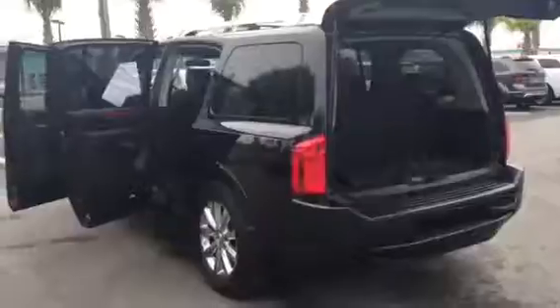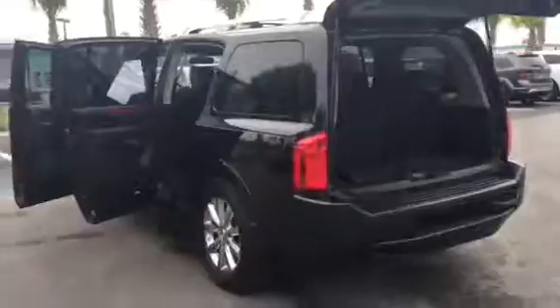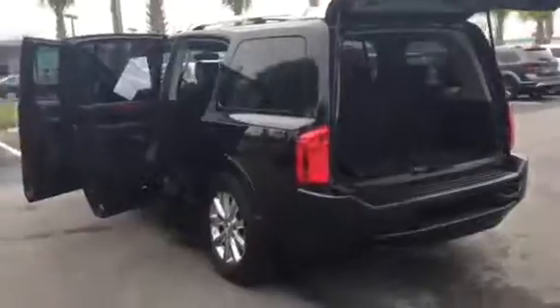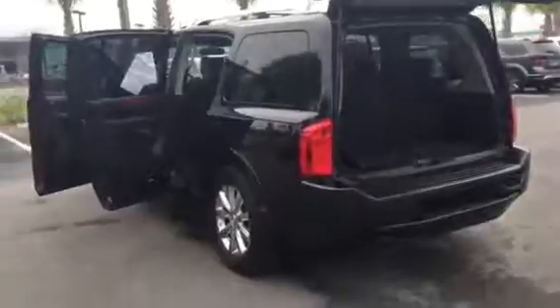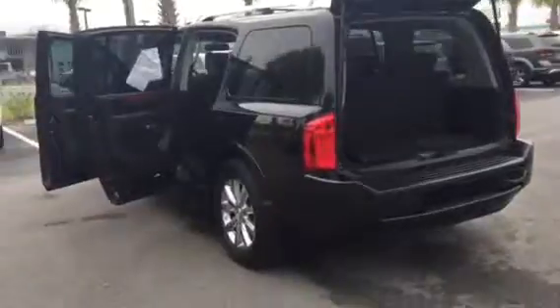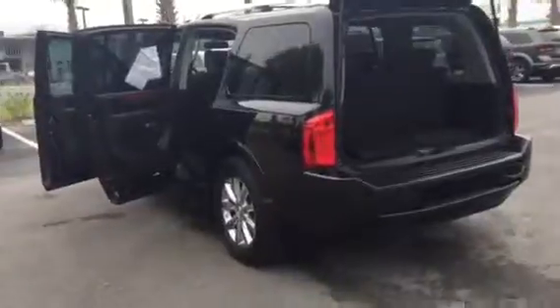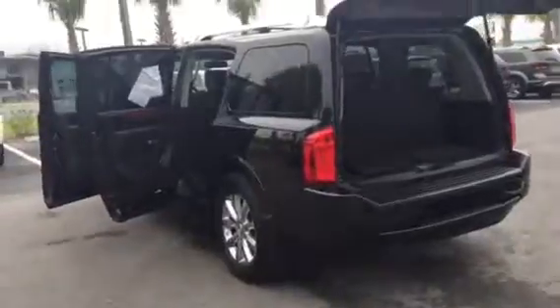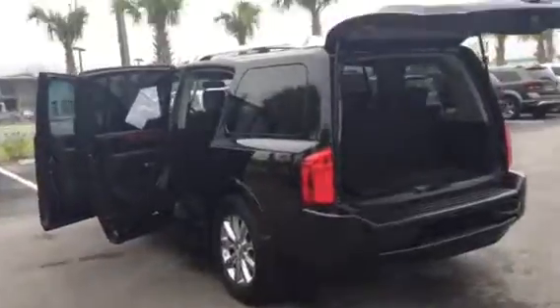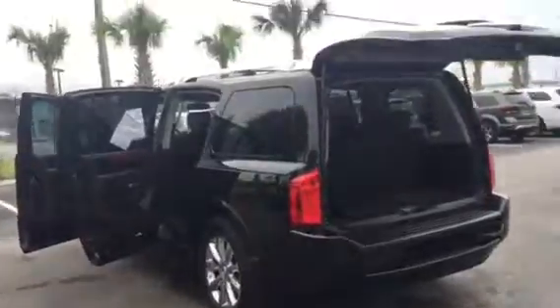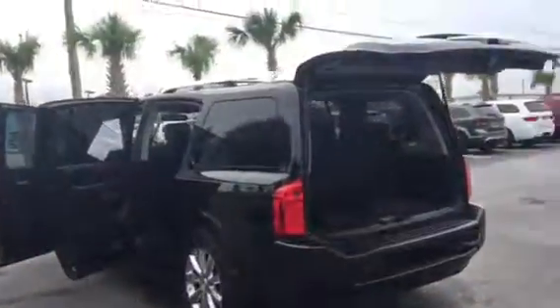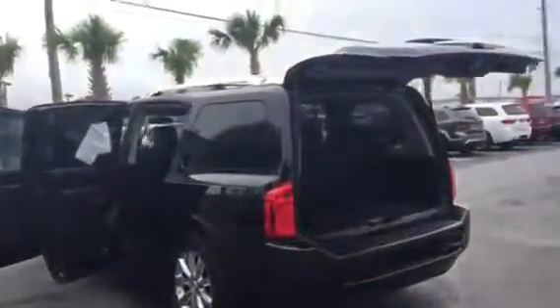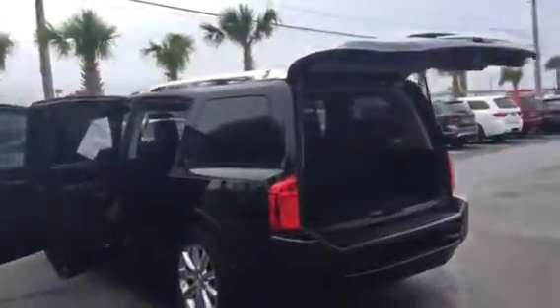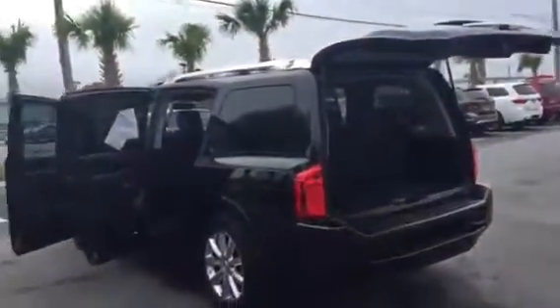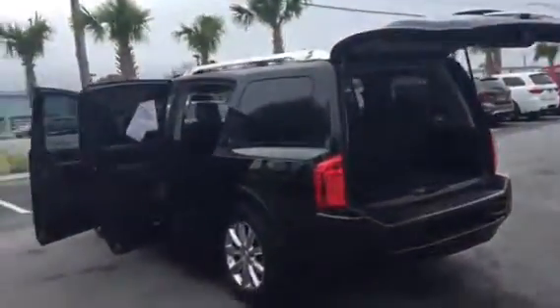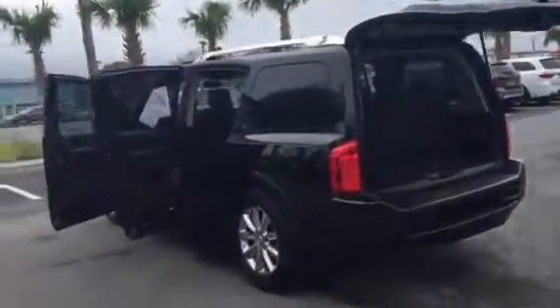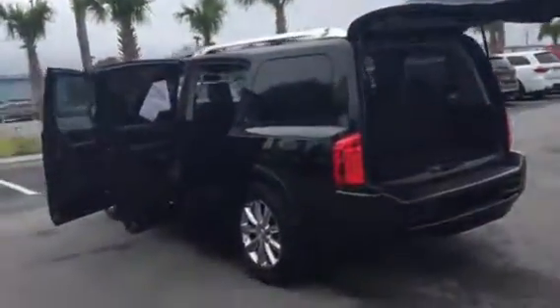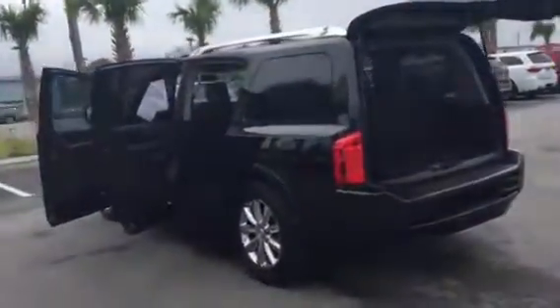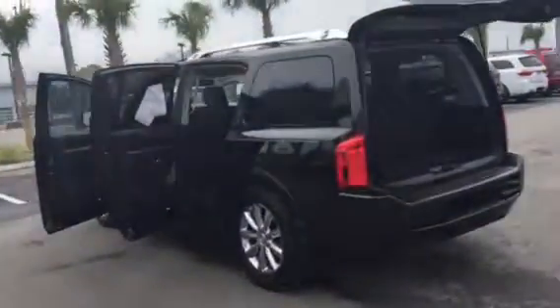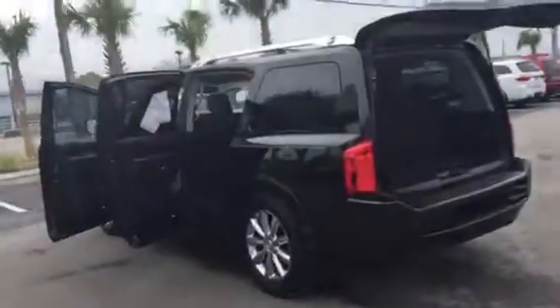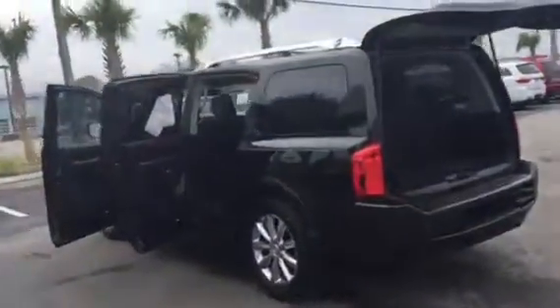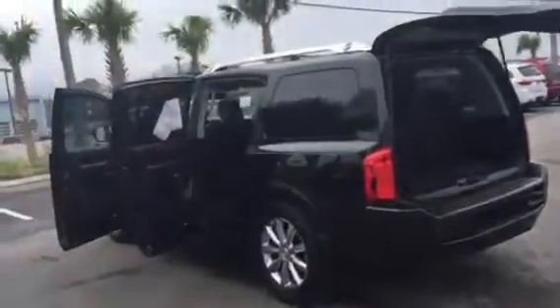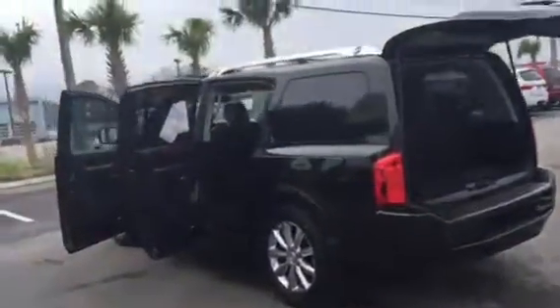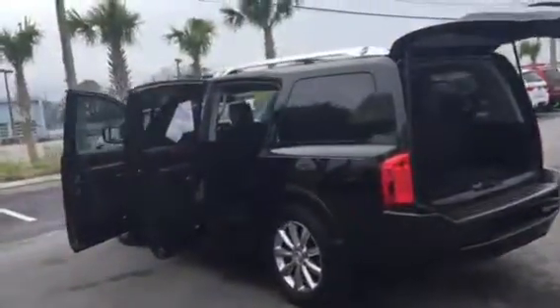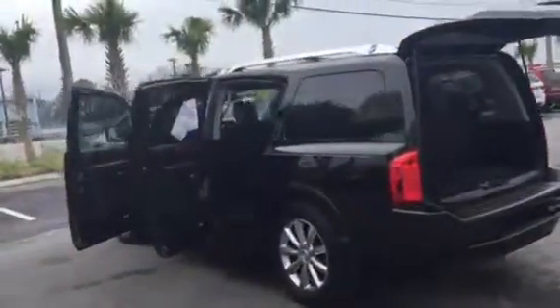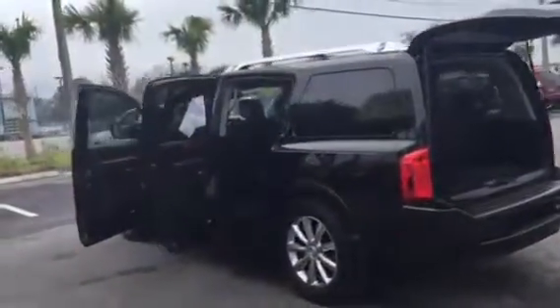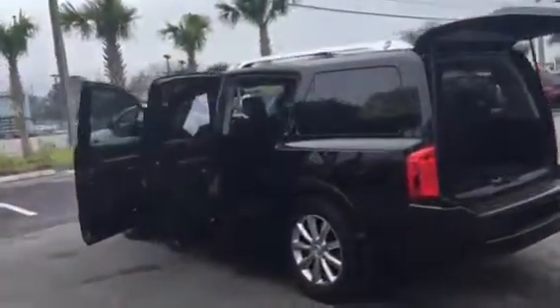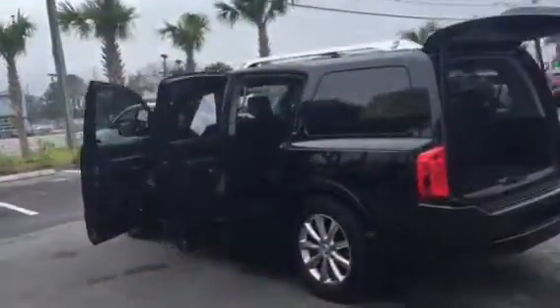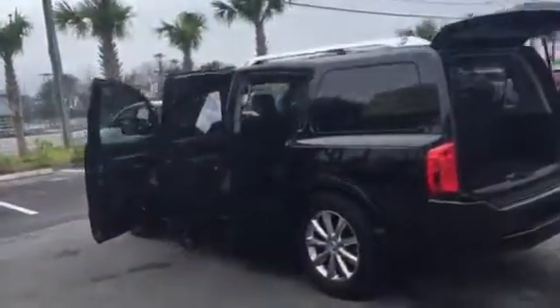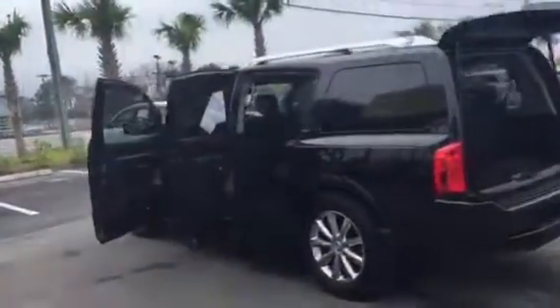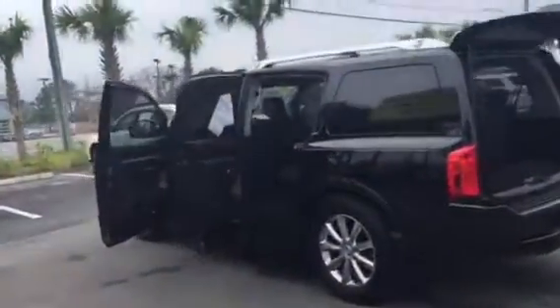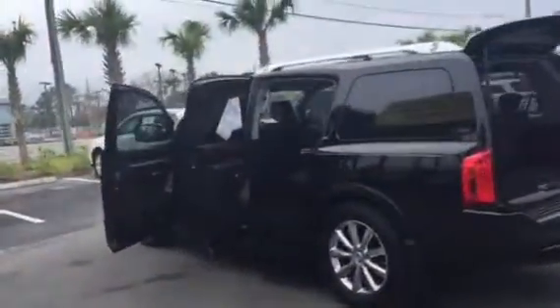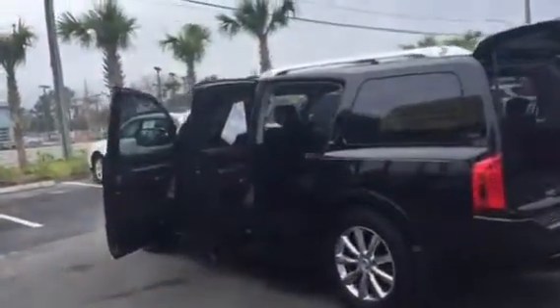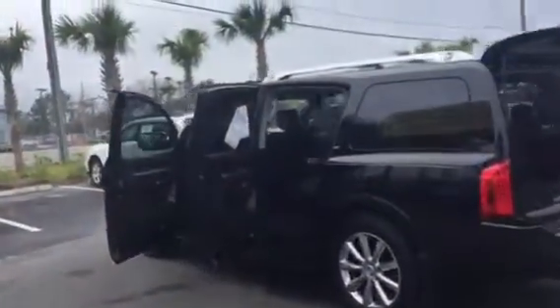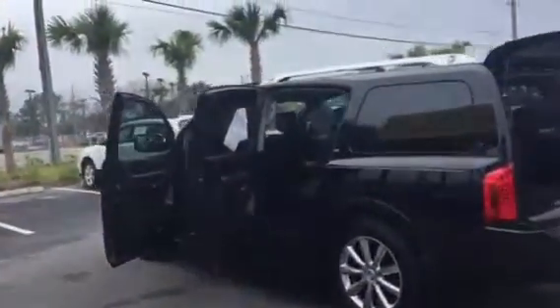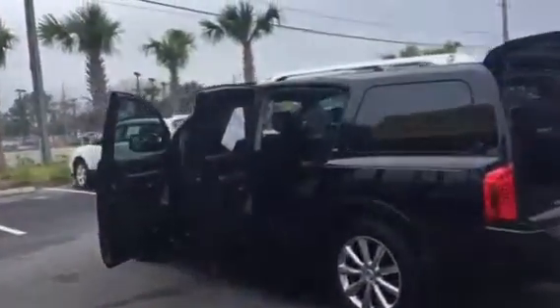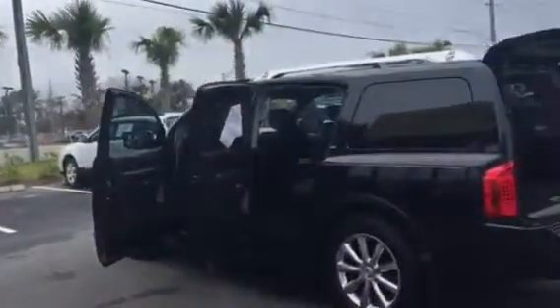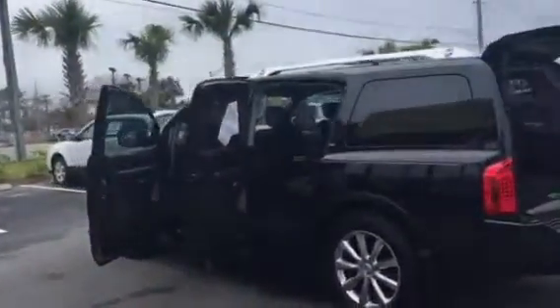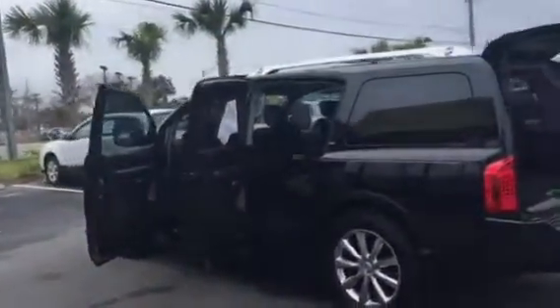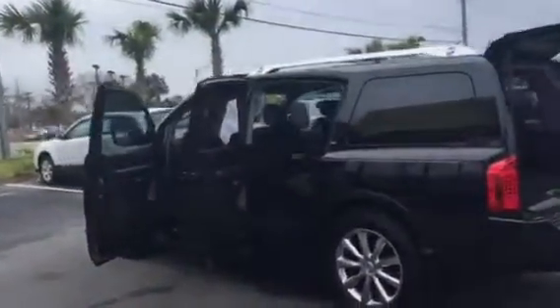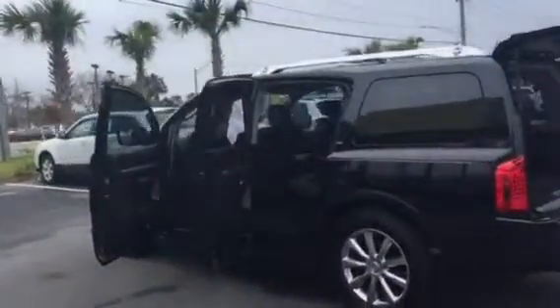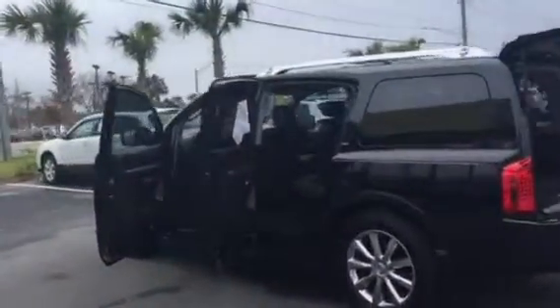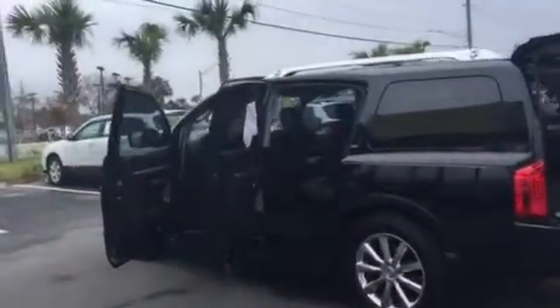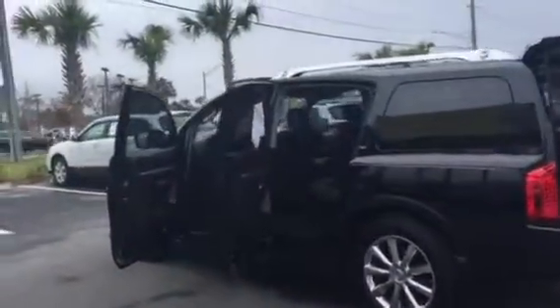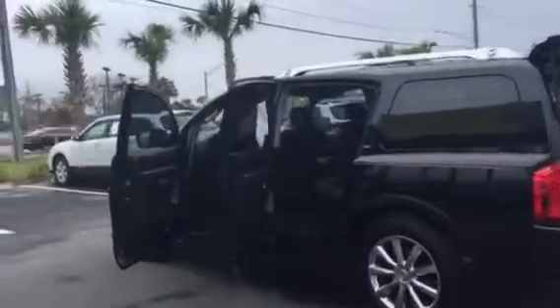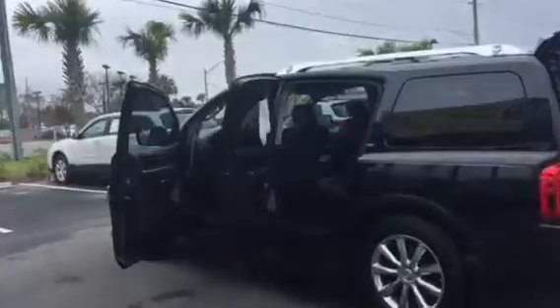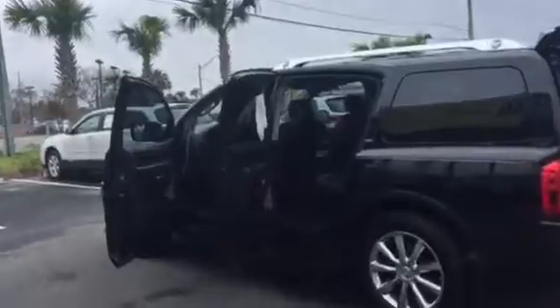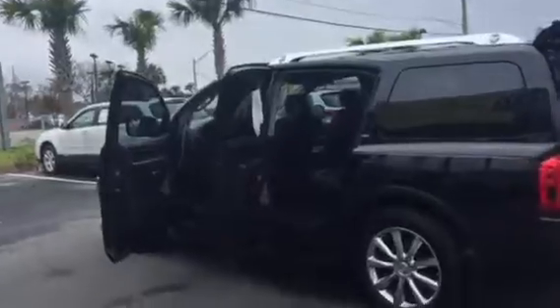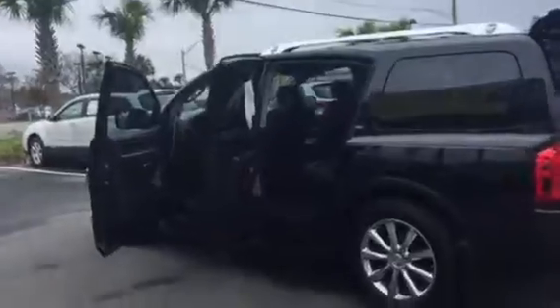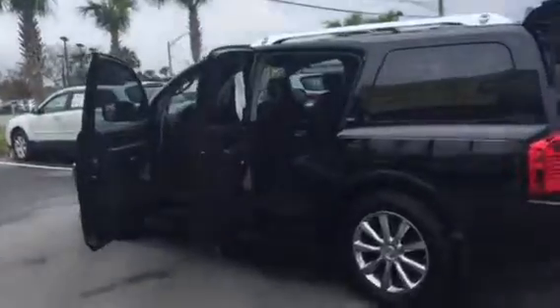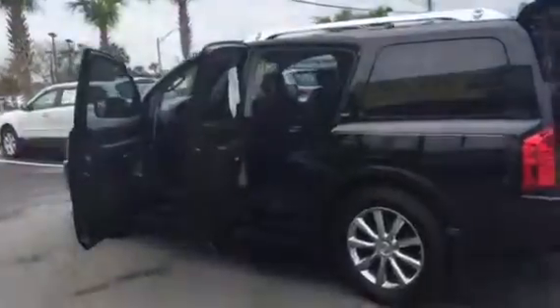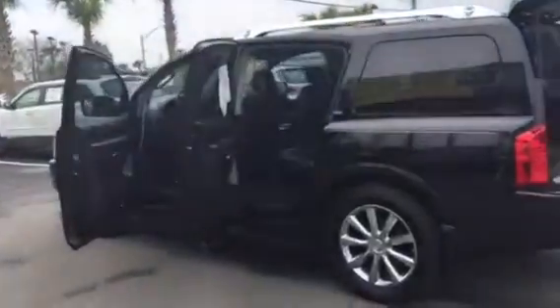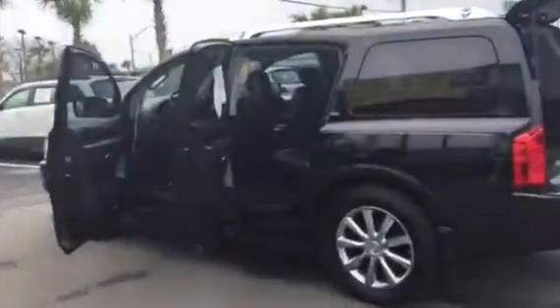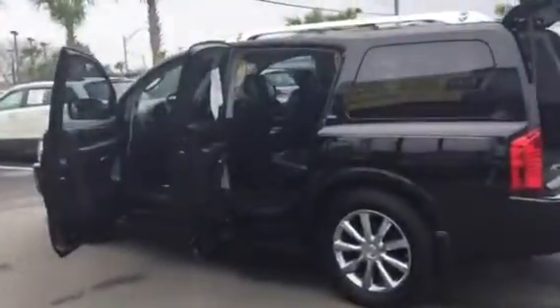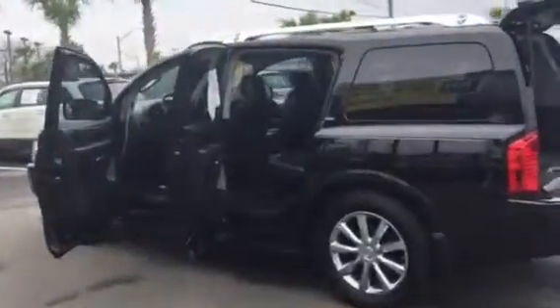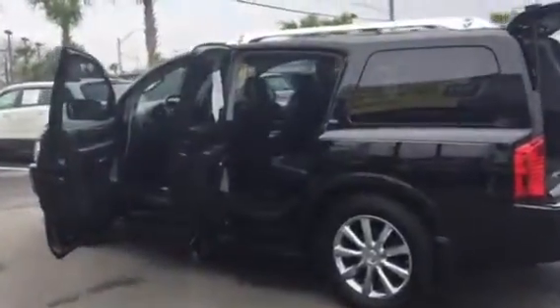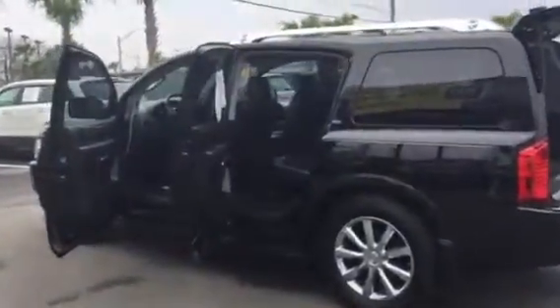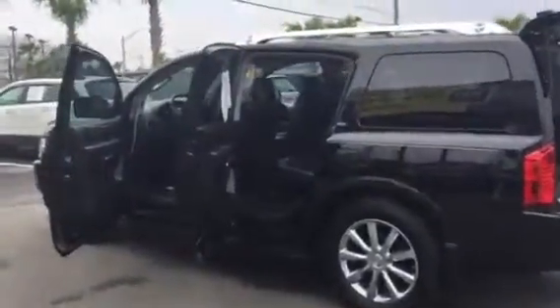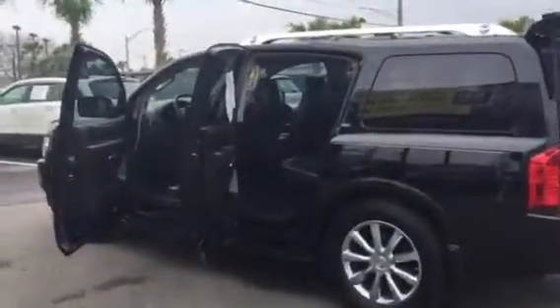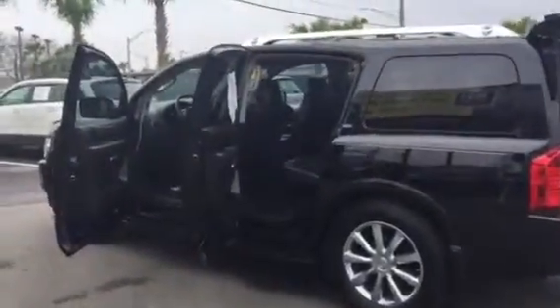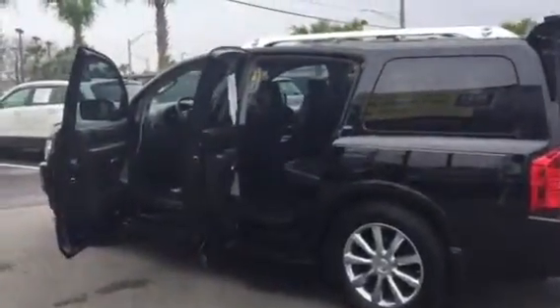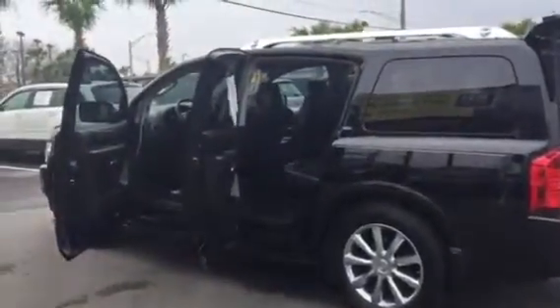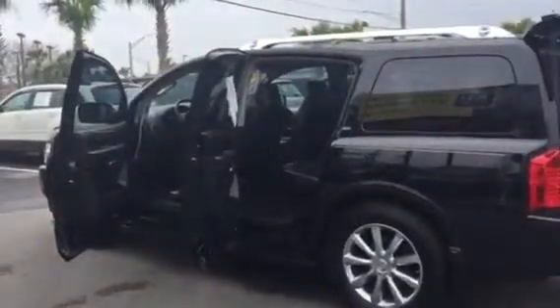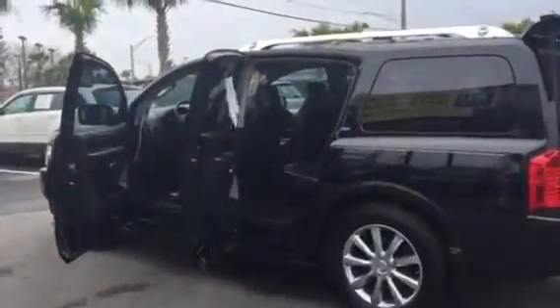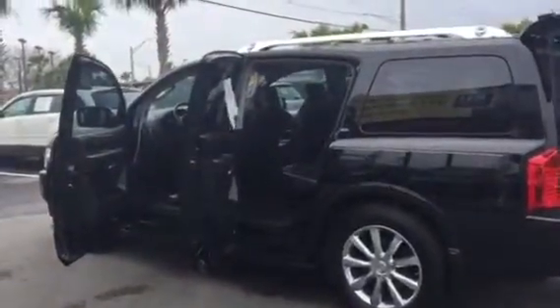Hi Amber, it's Ray from Arlington Toyota again. I wanted to give you a better look at the interior like you requested, and I'm really looking forward to meeting you tomorrow.